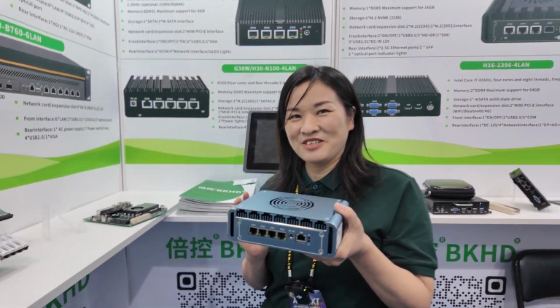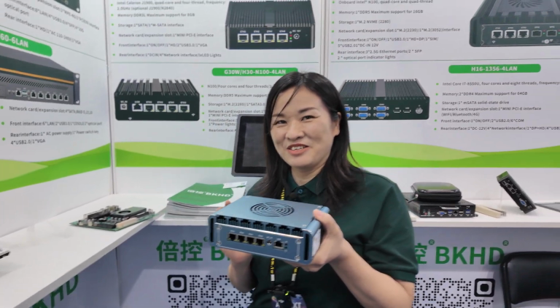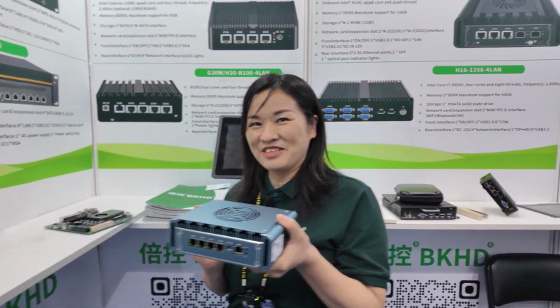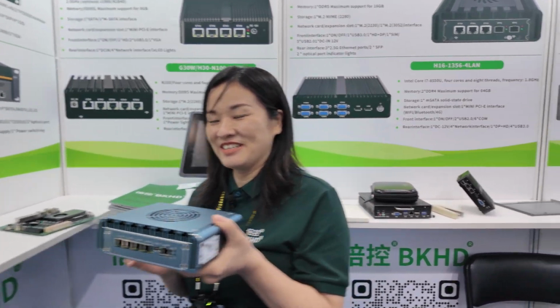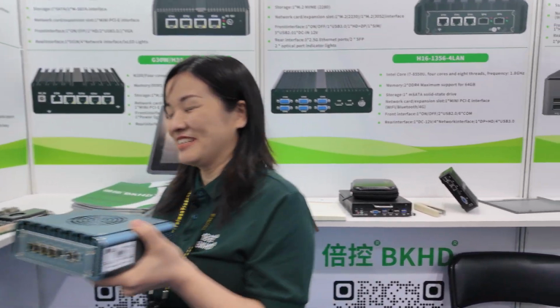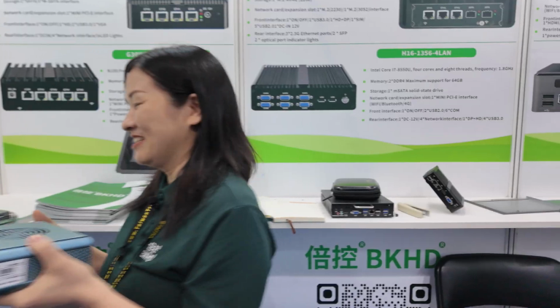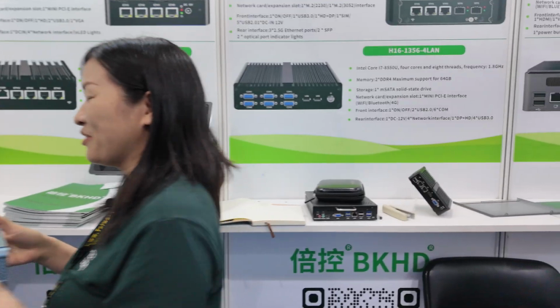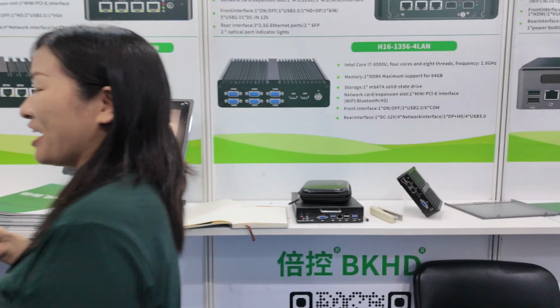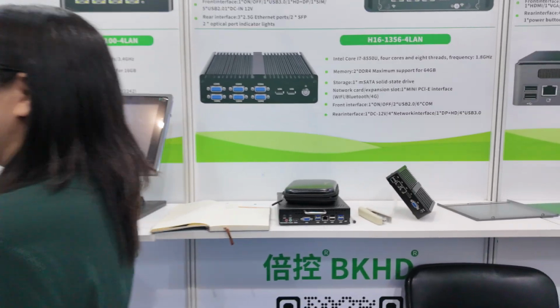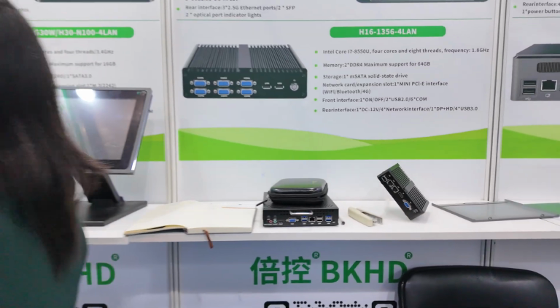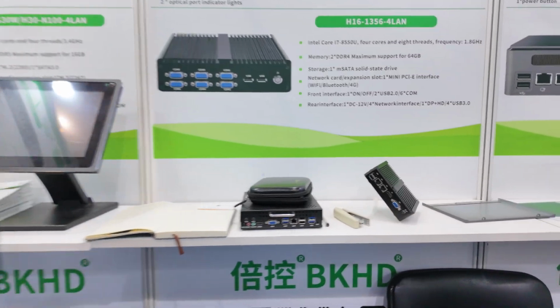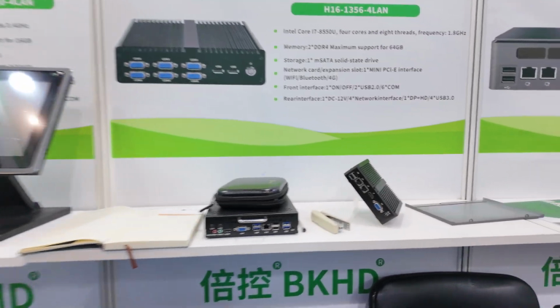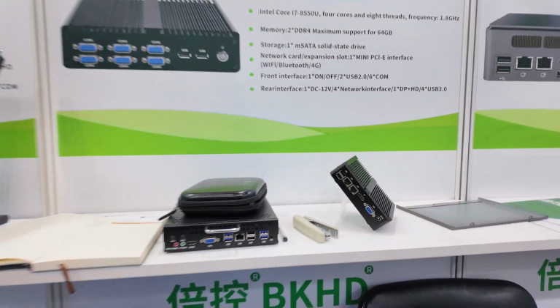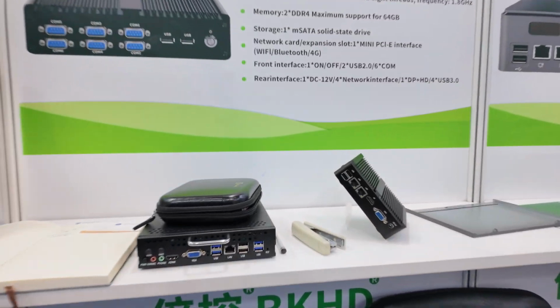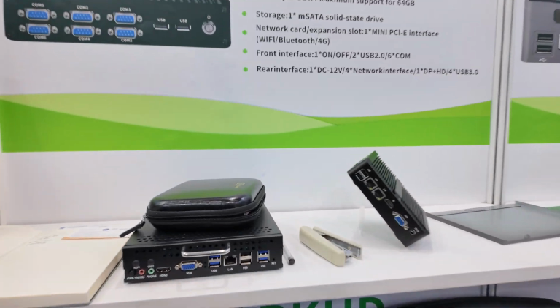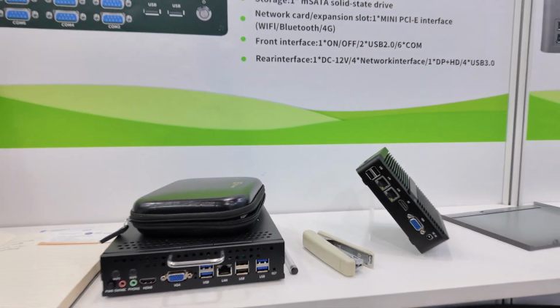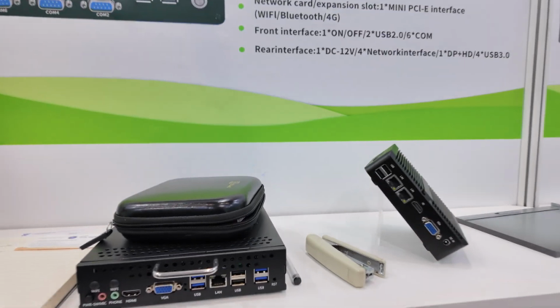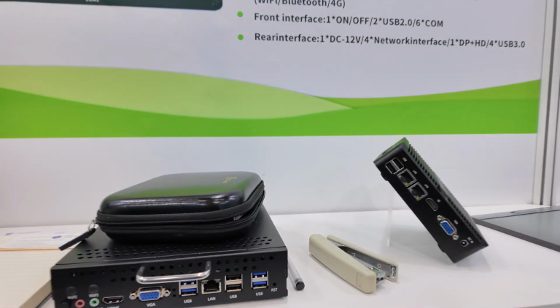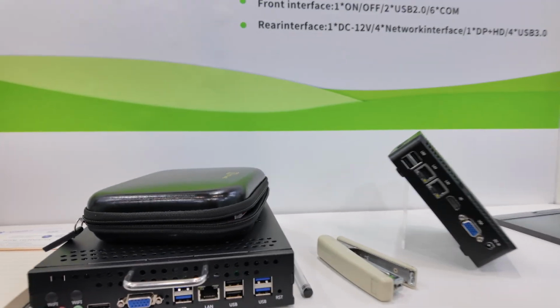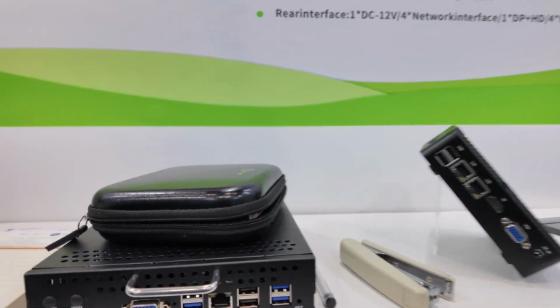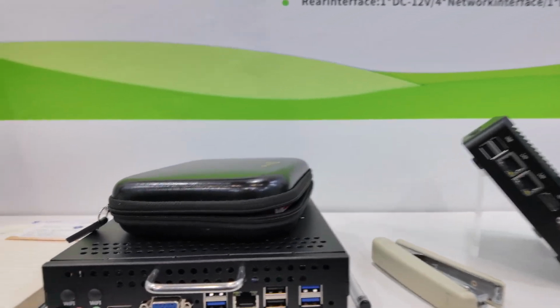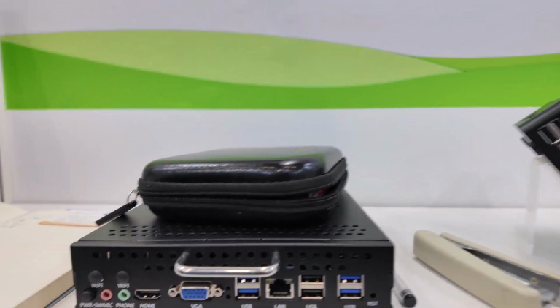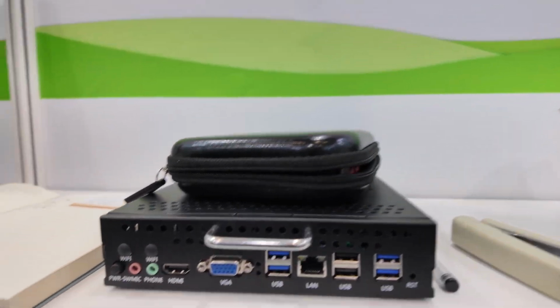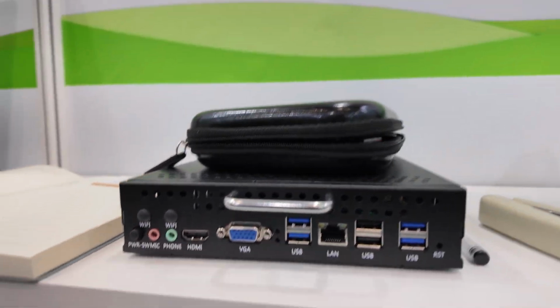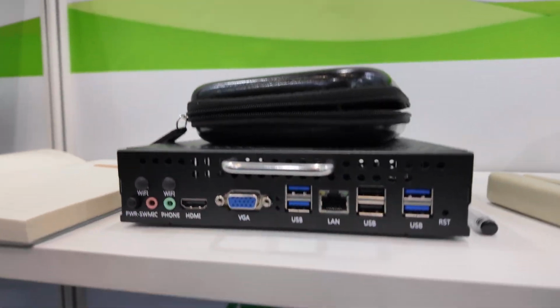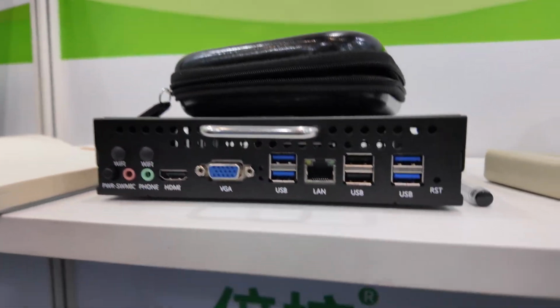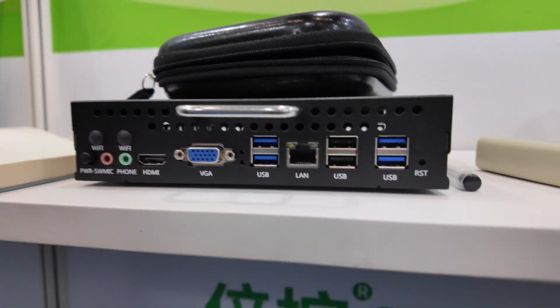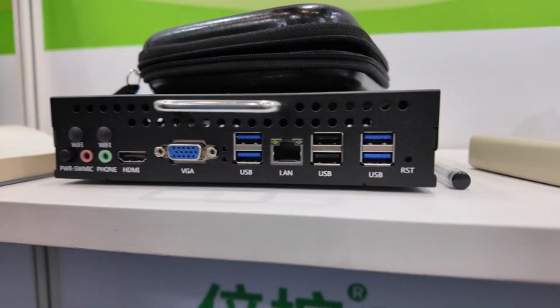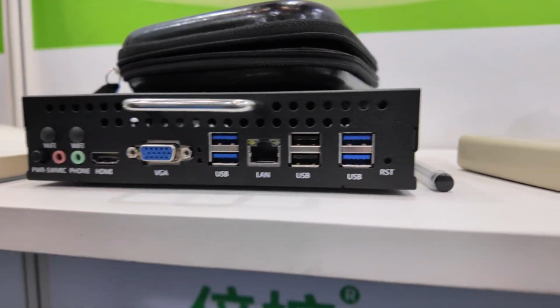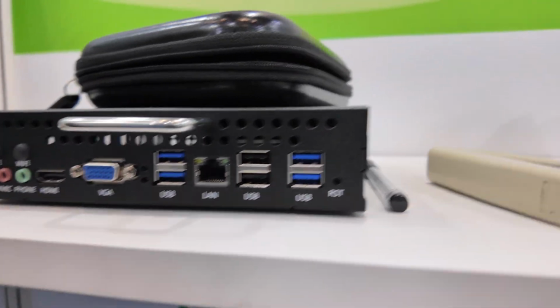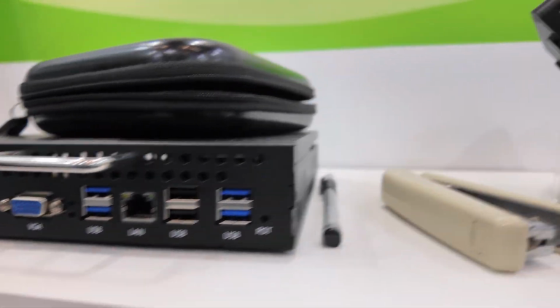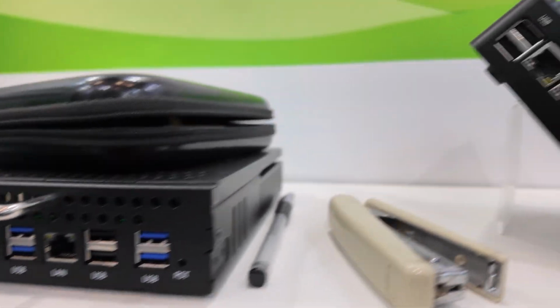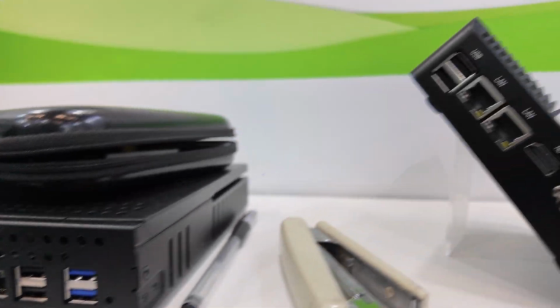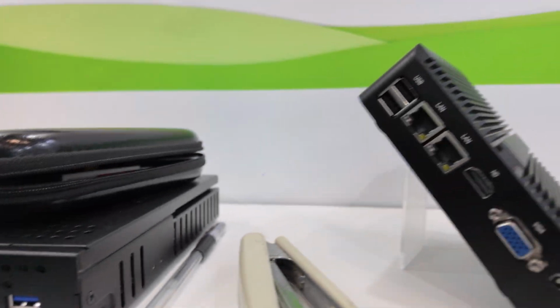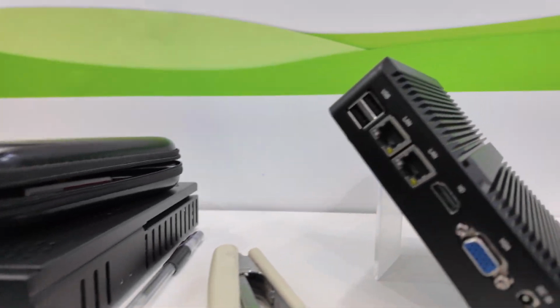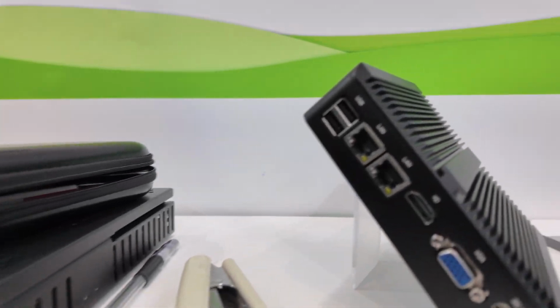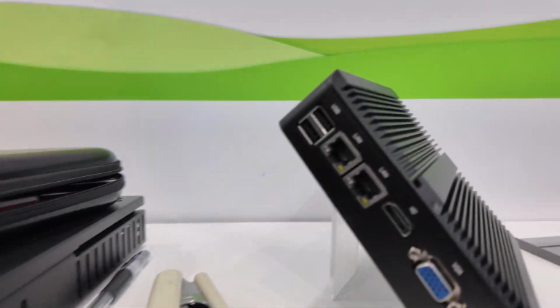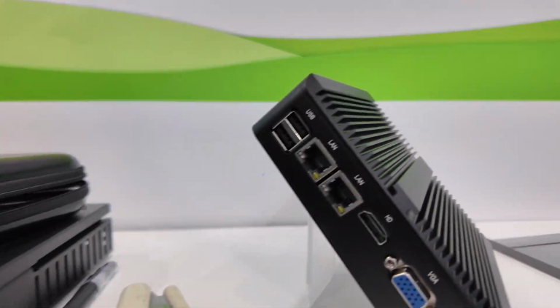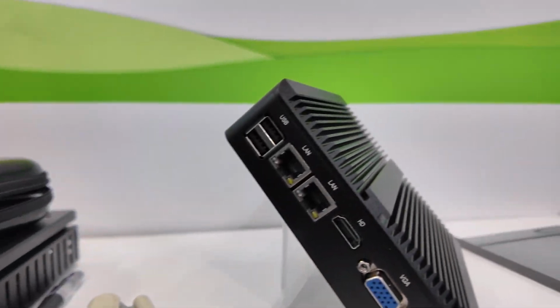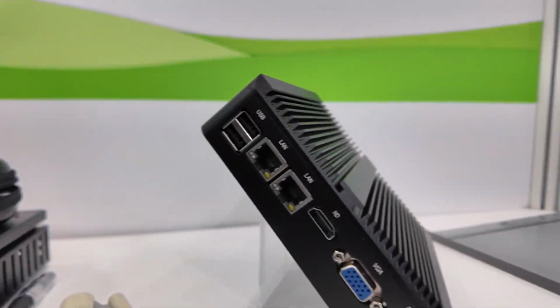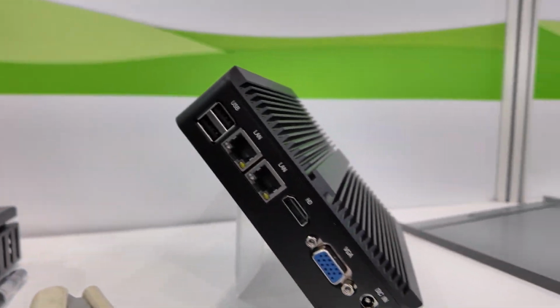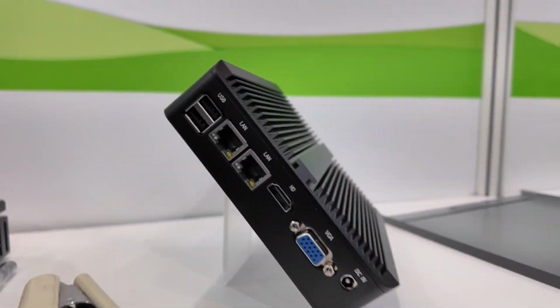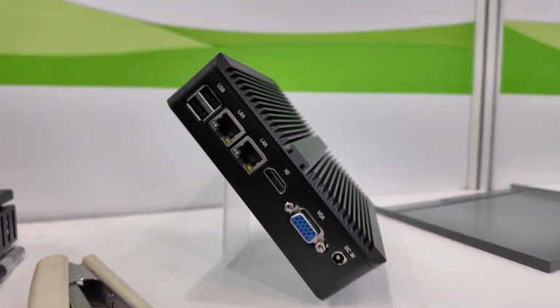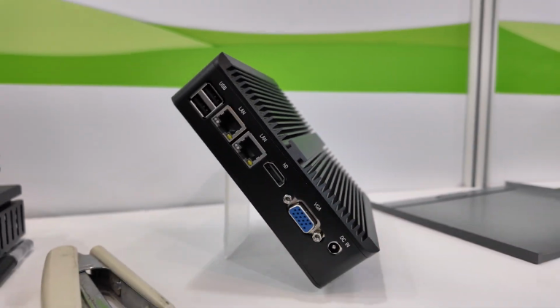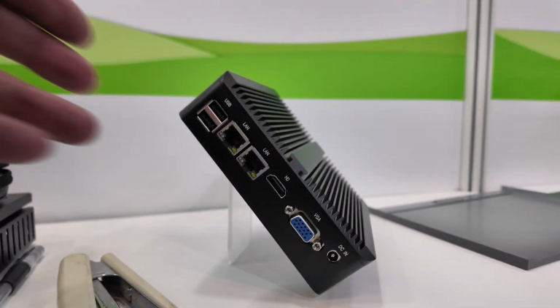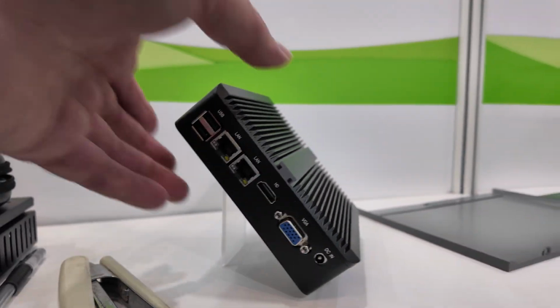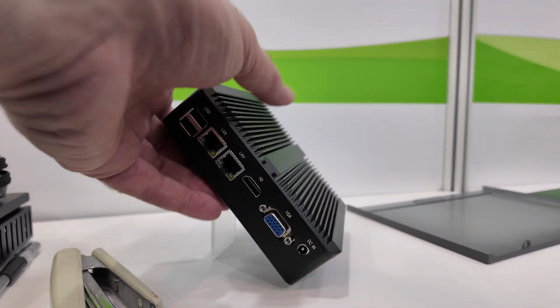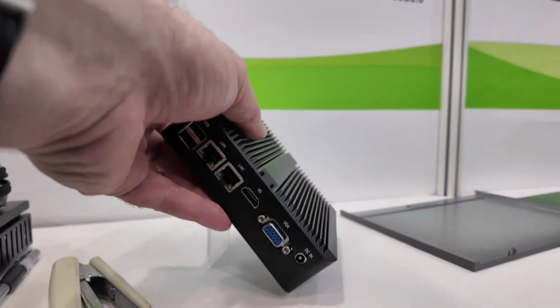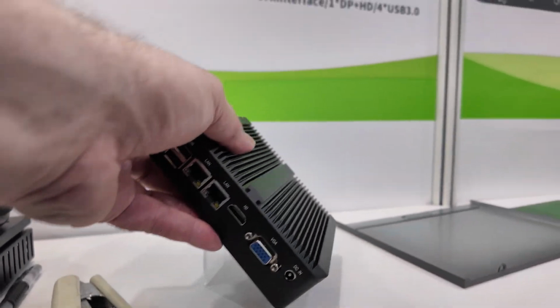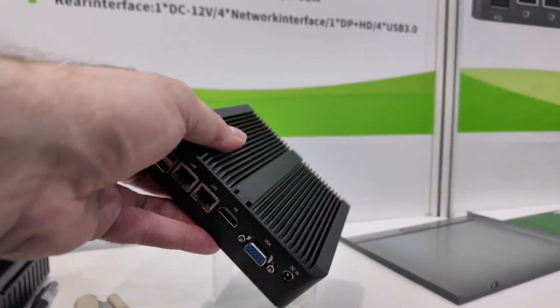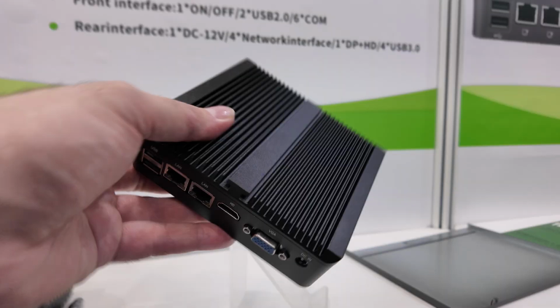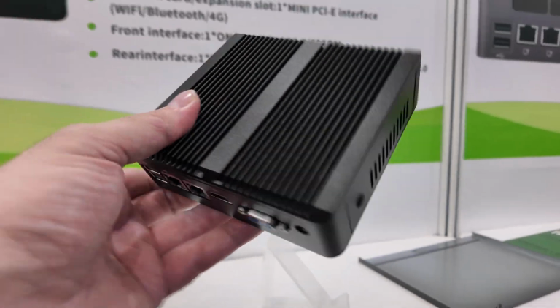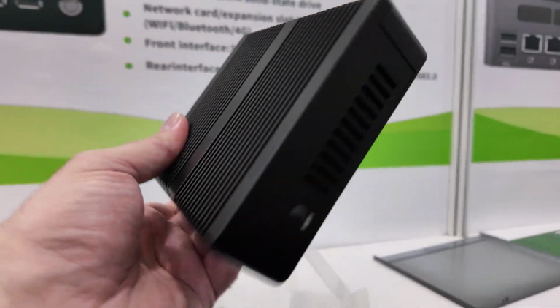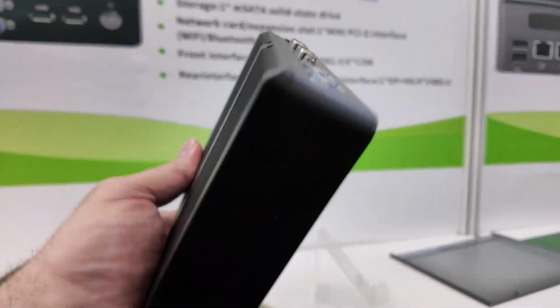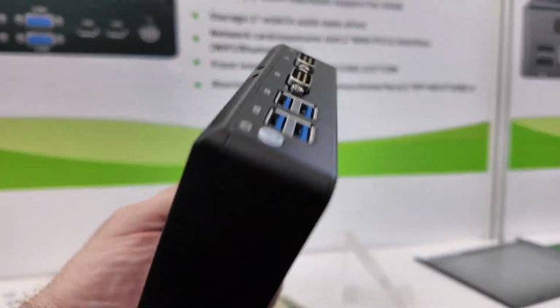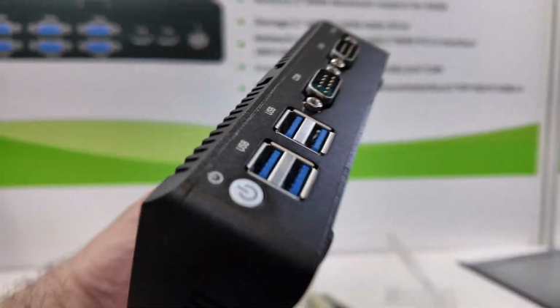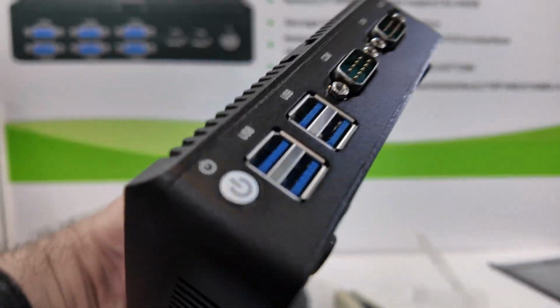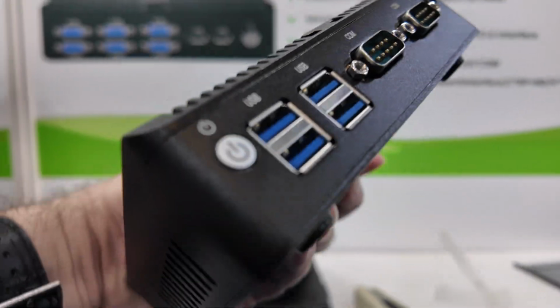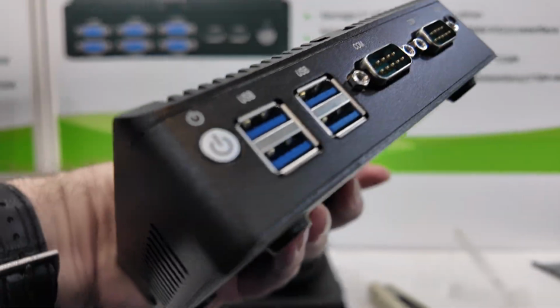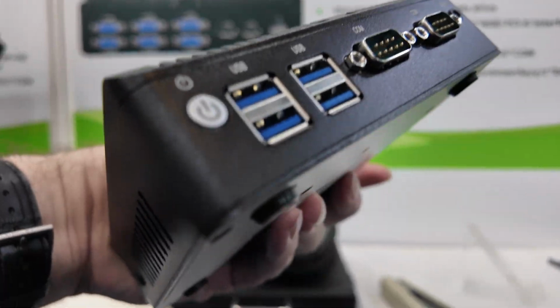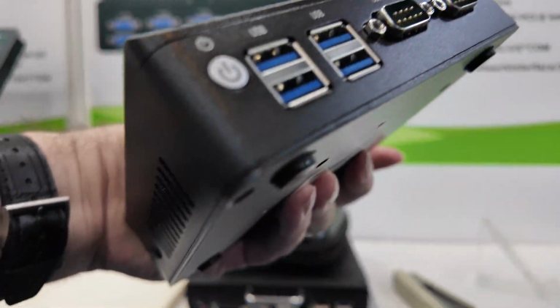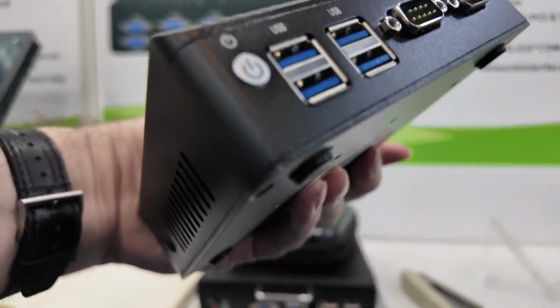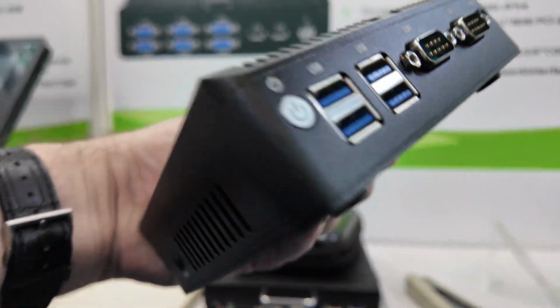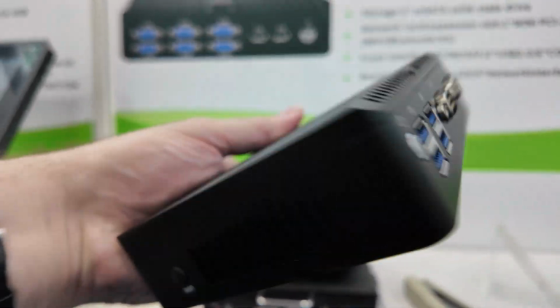MOQ is one piece. We are a factory — no MOQ. We are the manufacturer. And there's another one — a smaller one with two main ports.